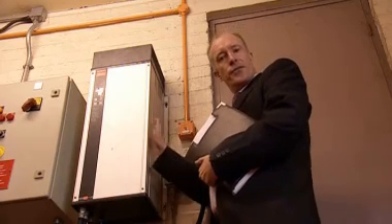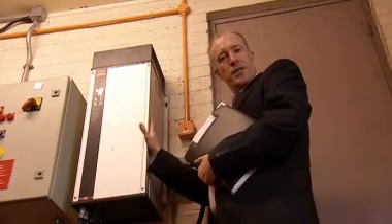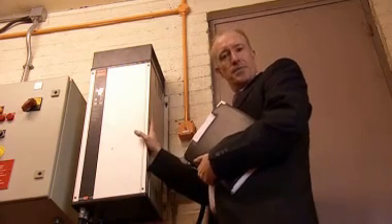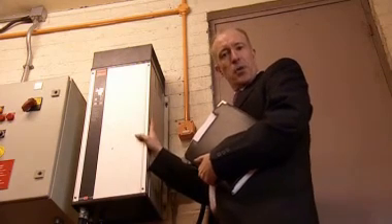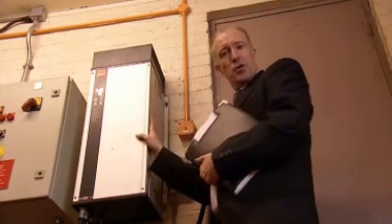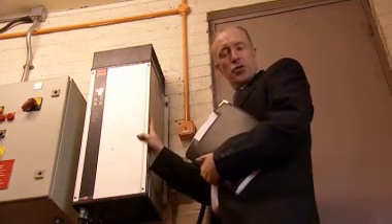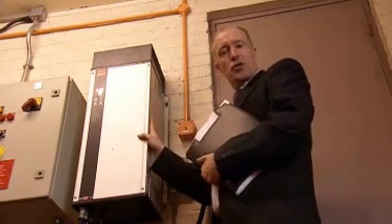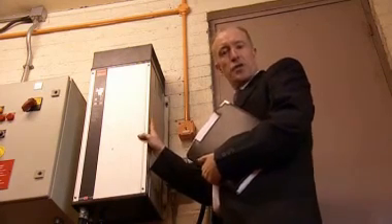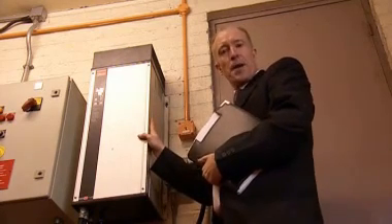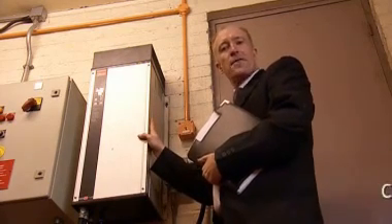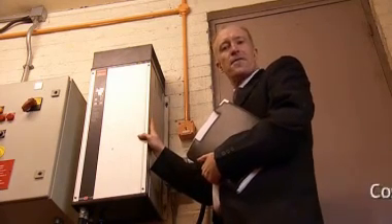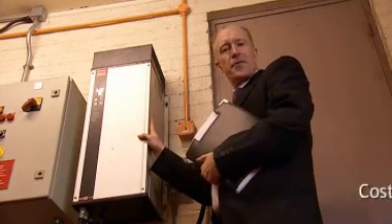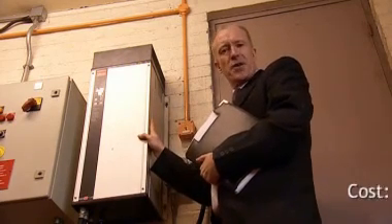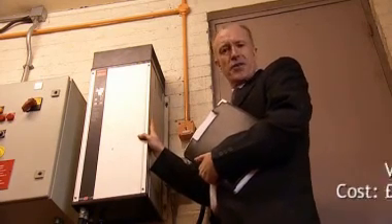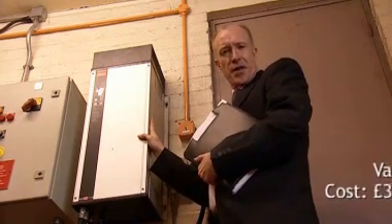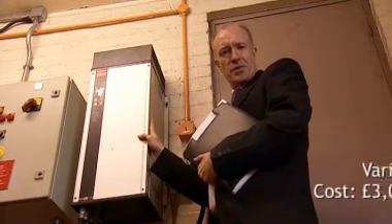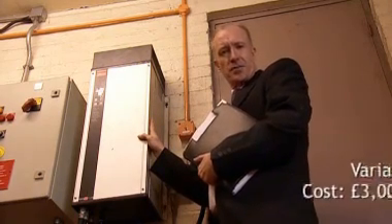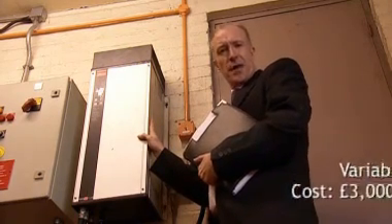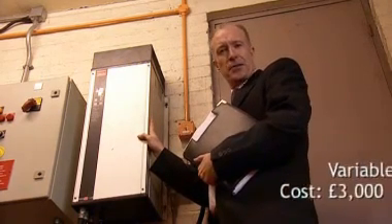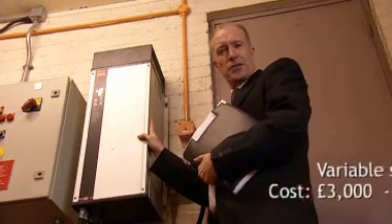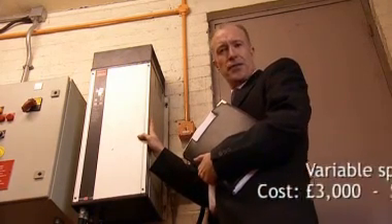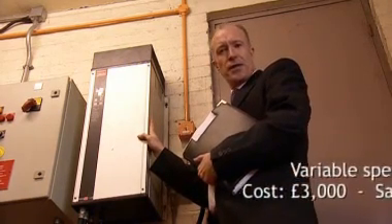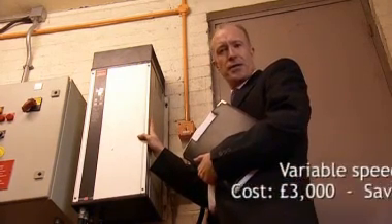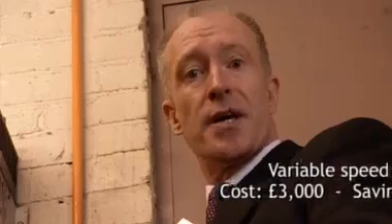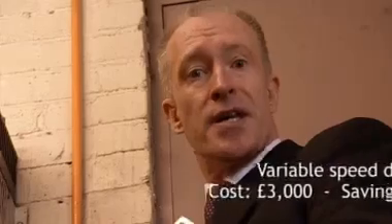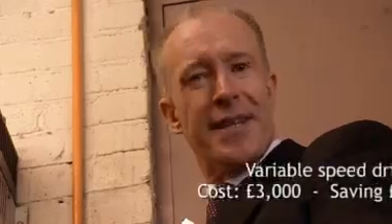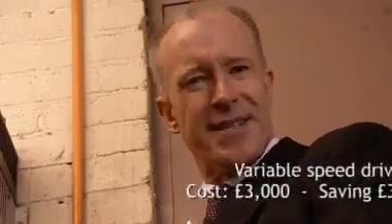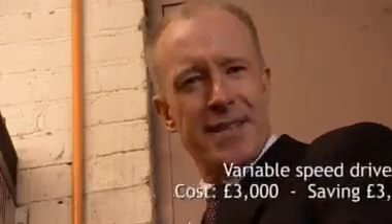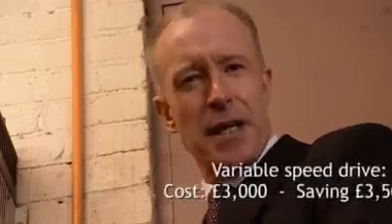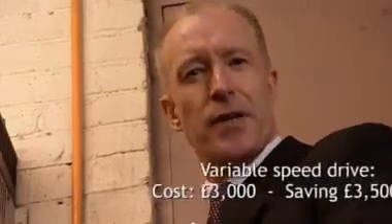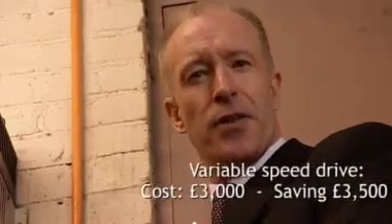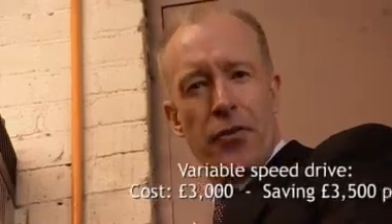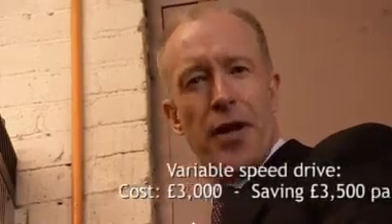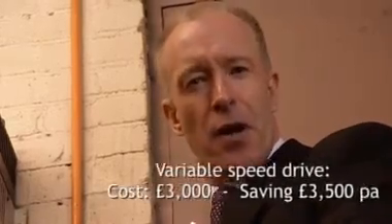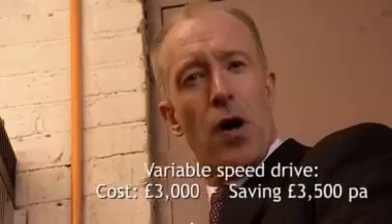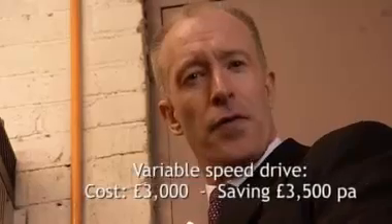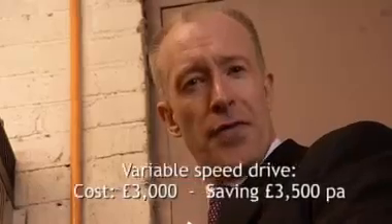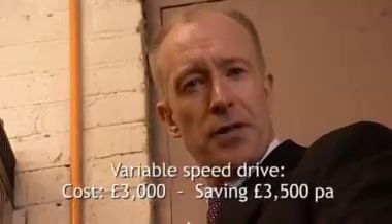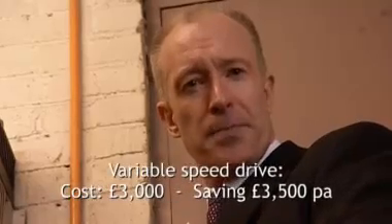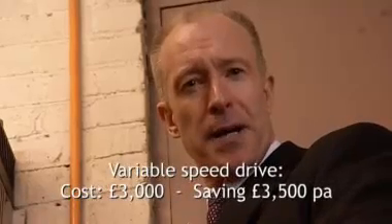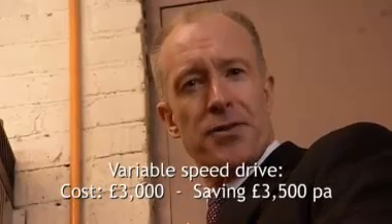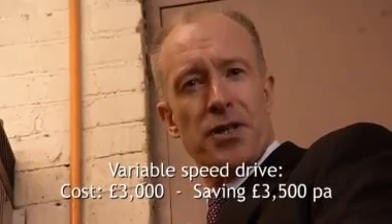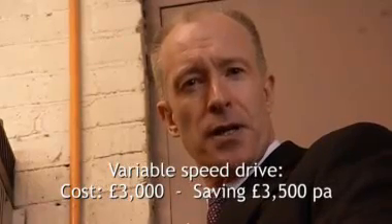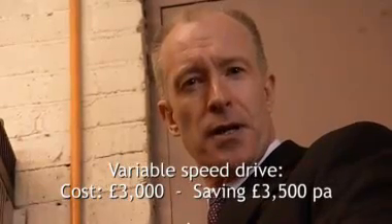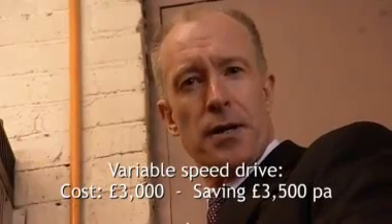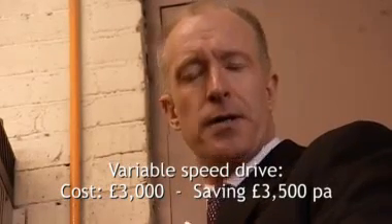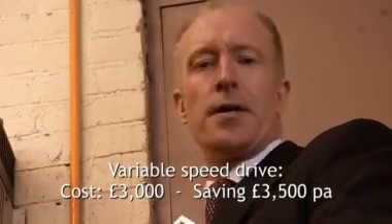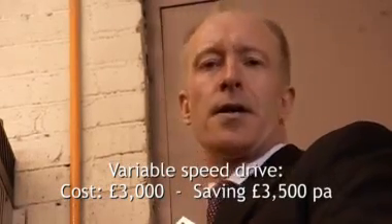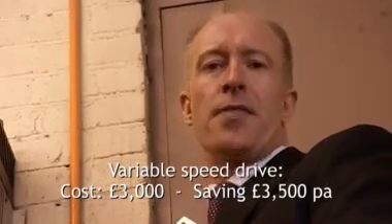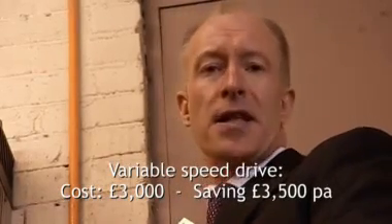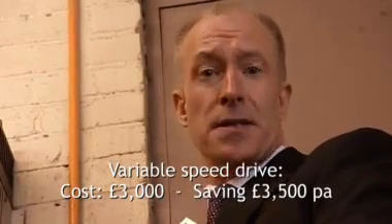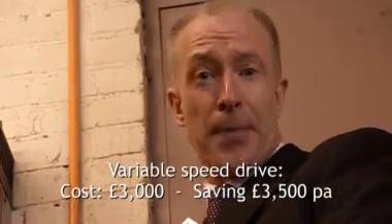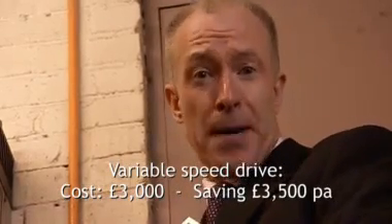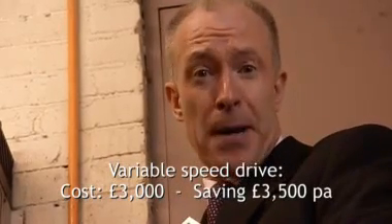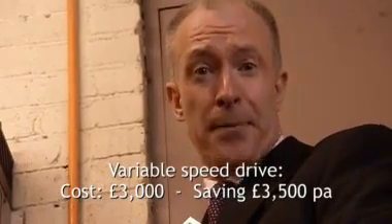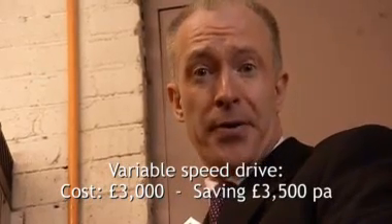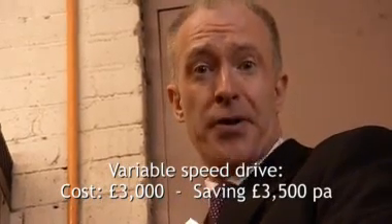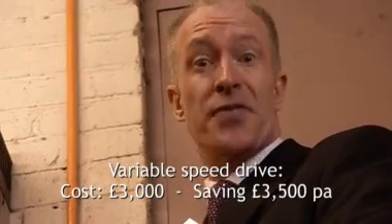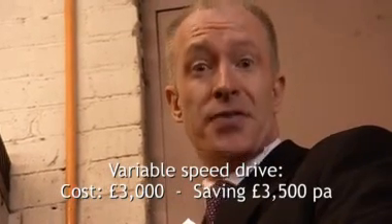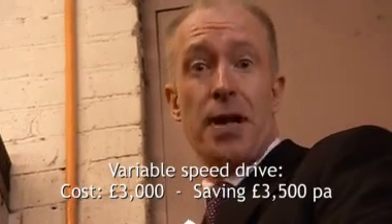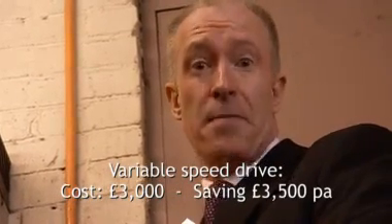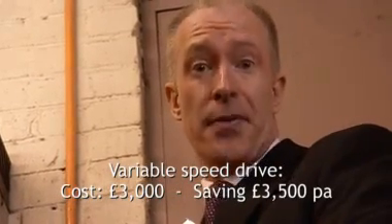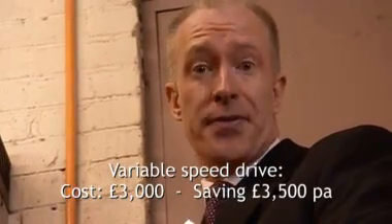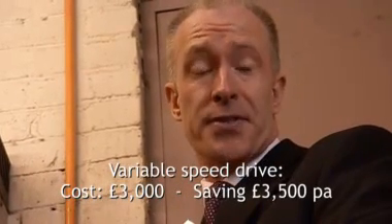This box cost about £3,000 to fit, yet it's saving £3,500 a year. That's a payback period of 10 months.